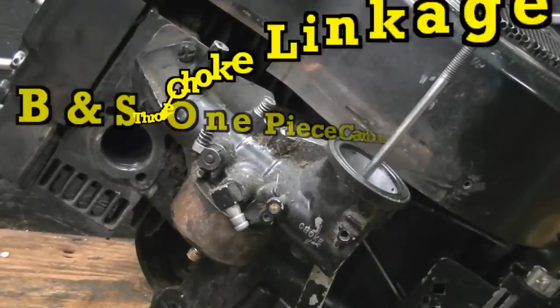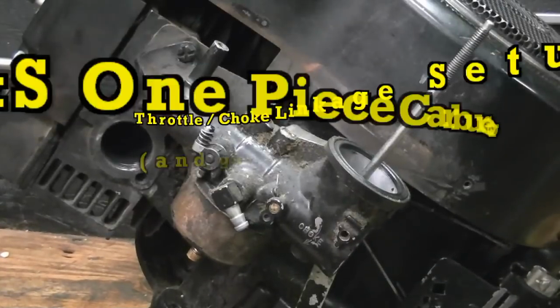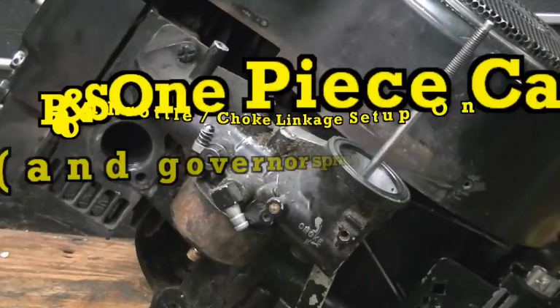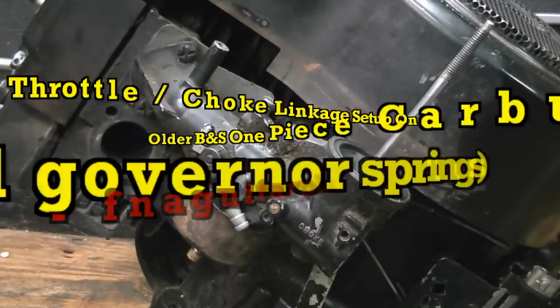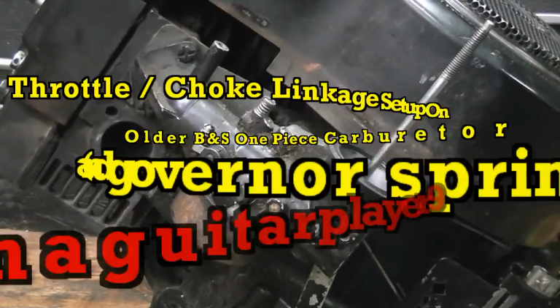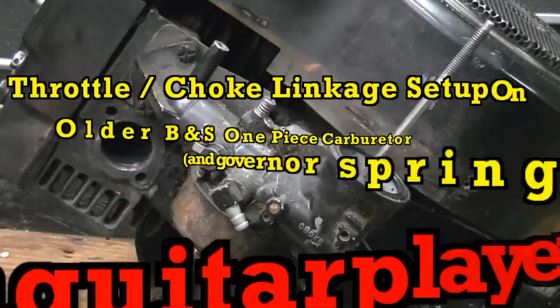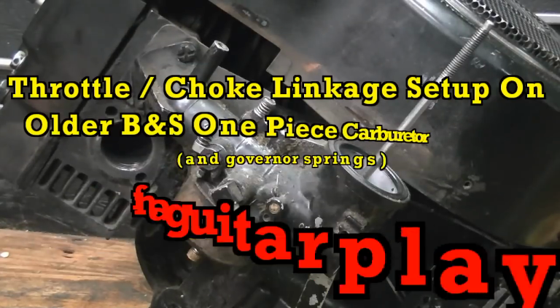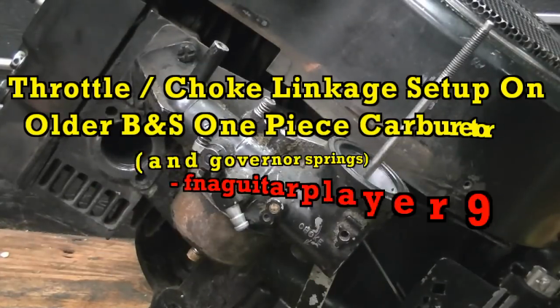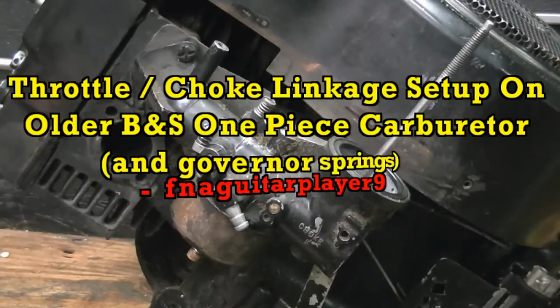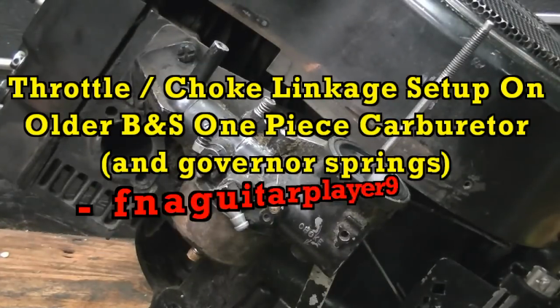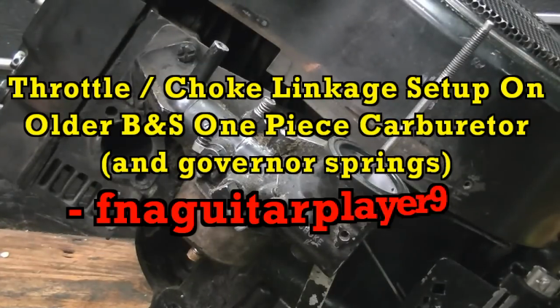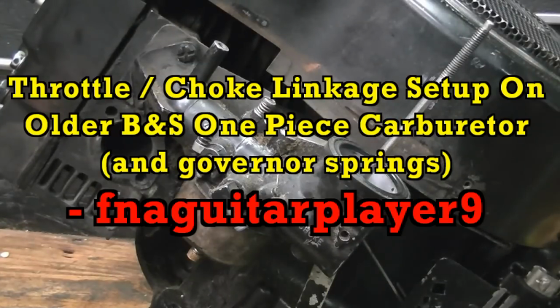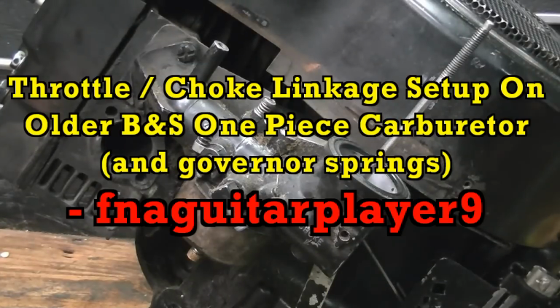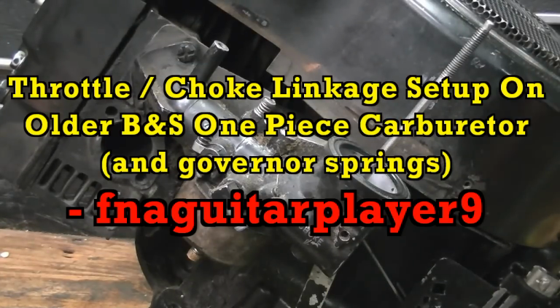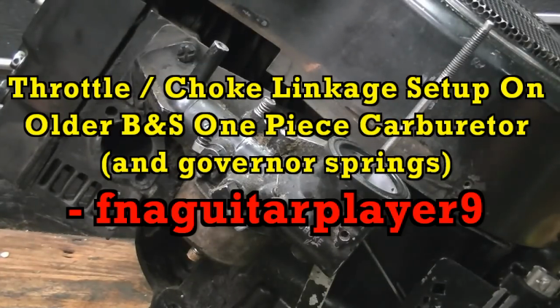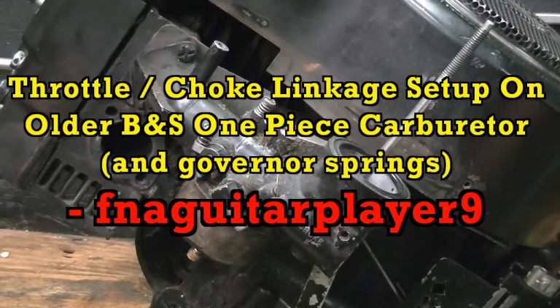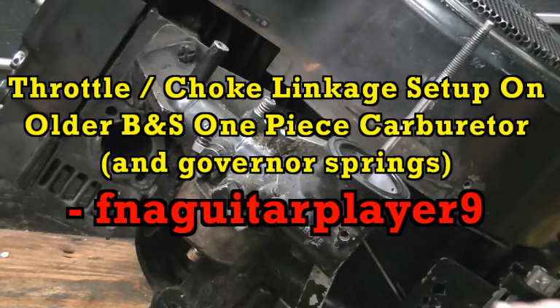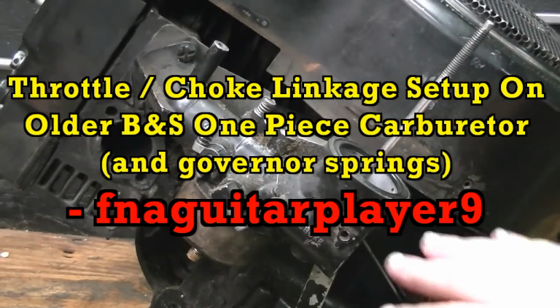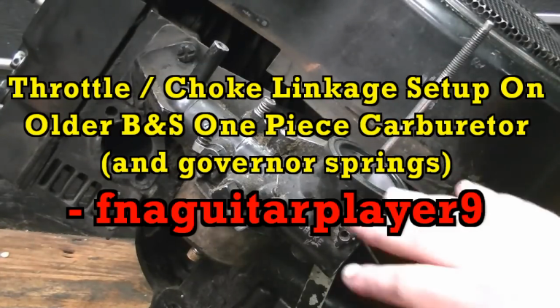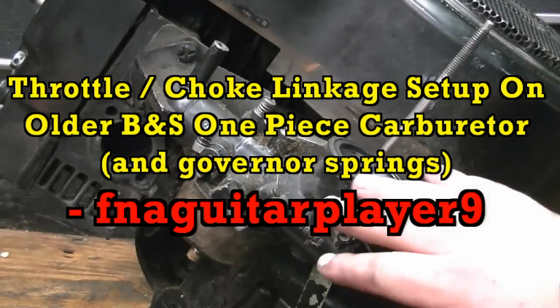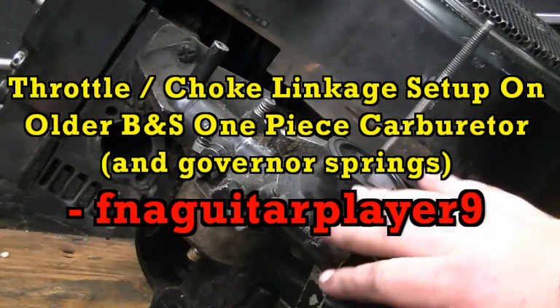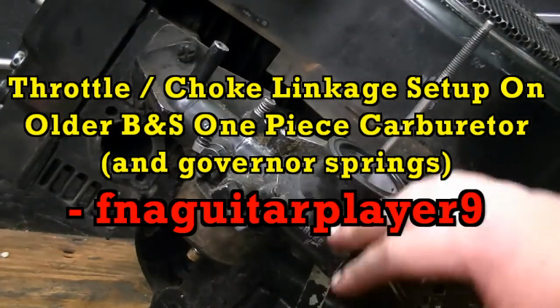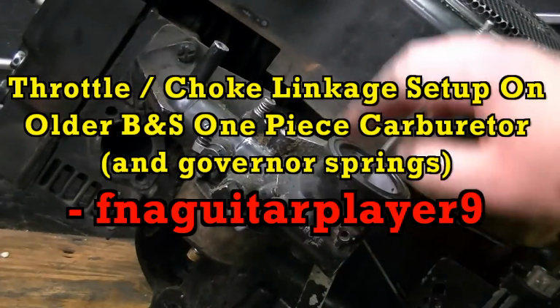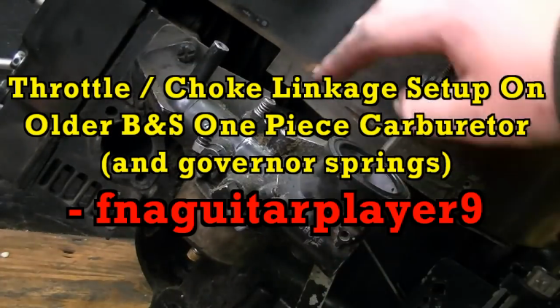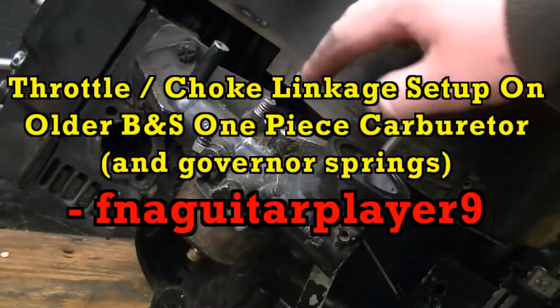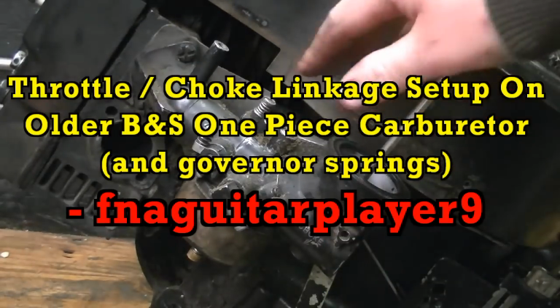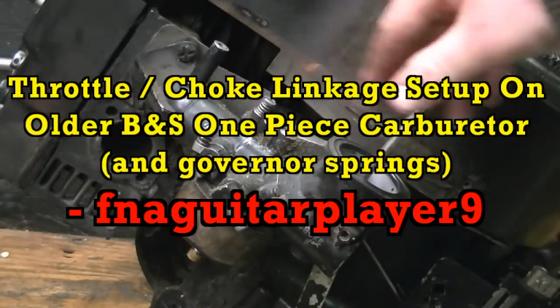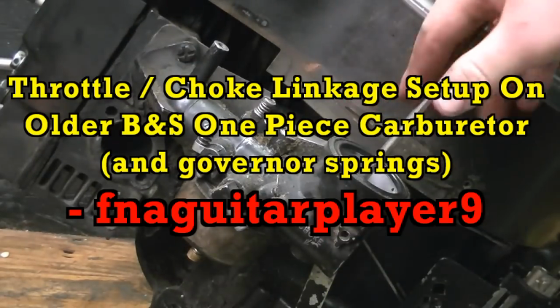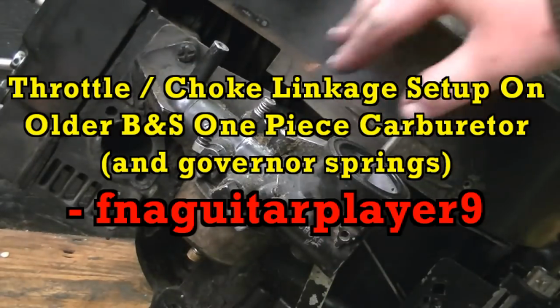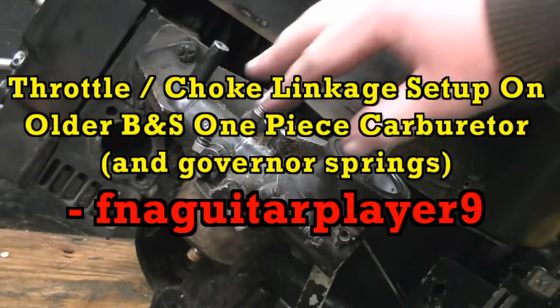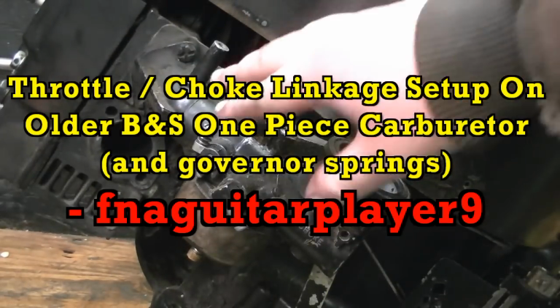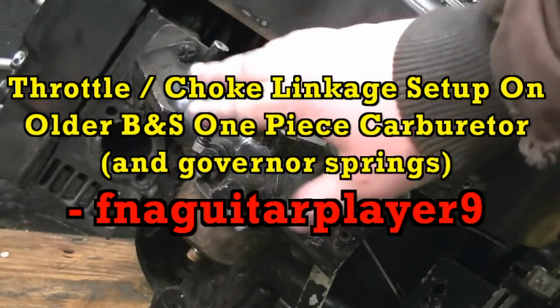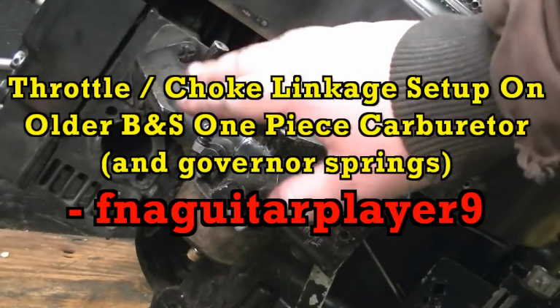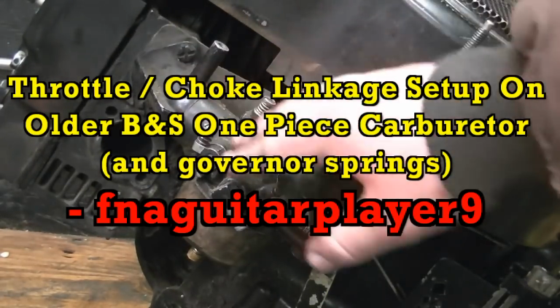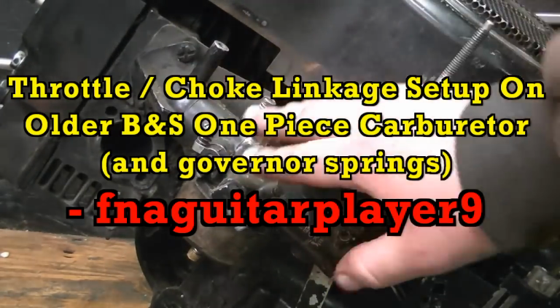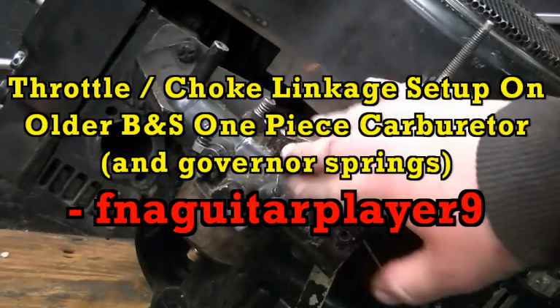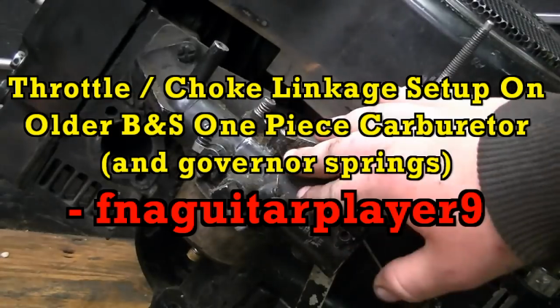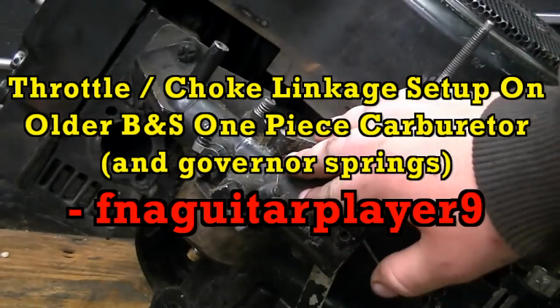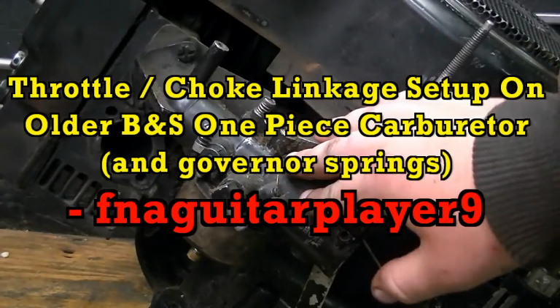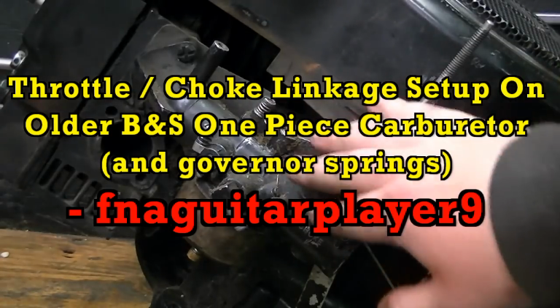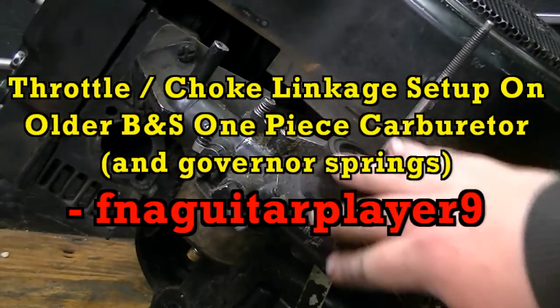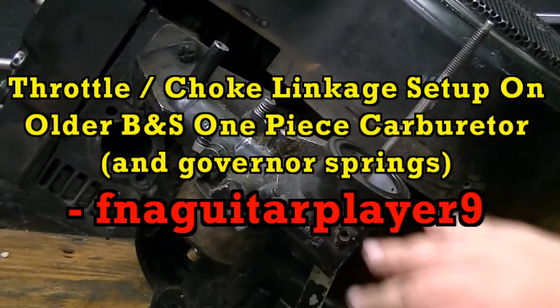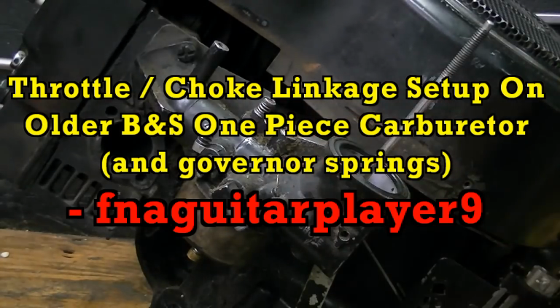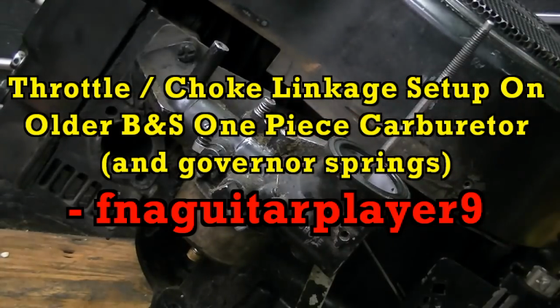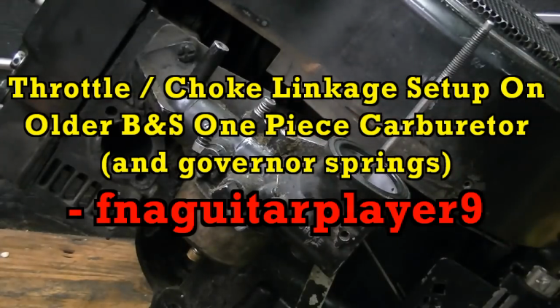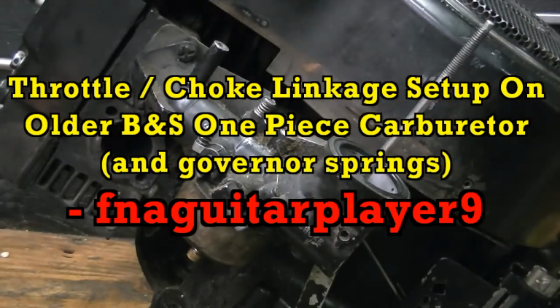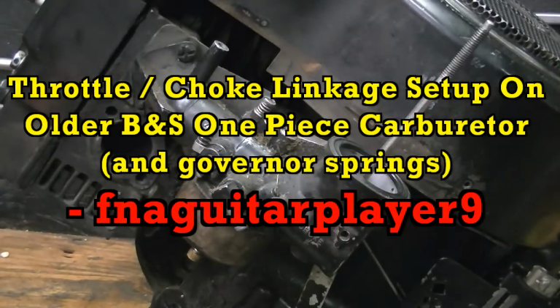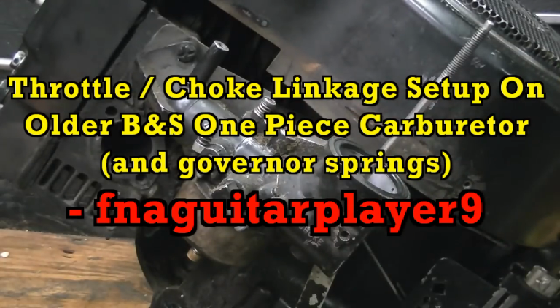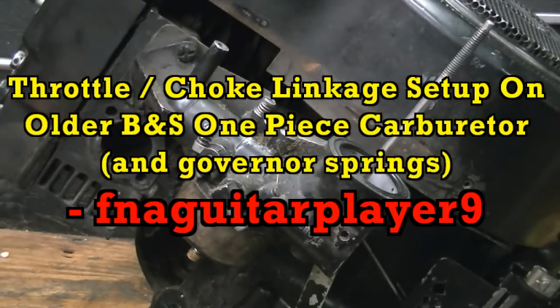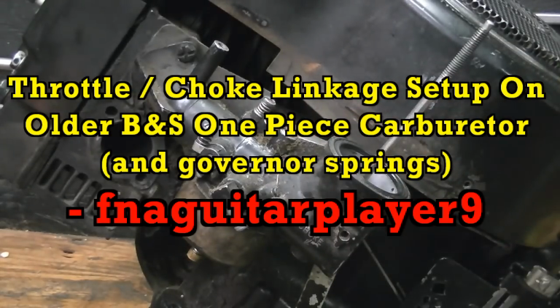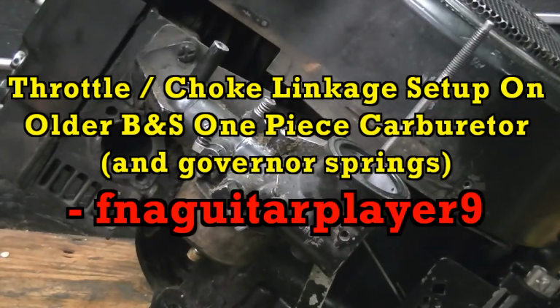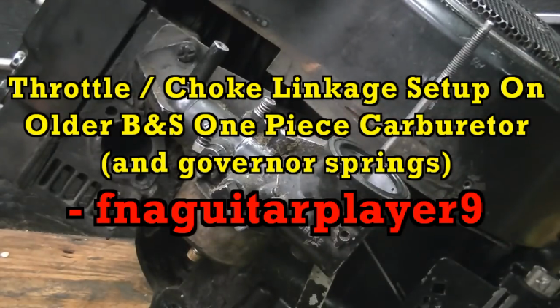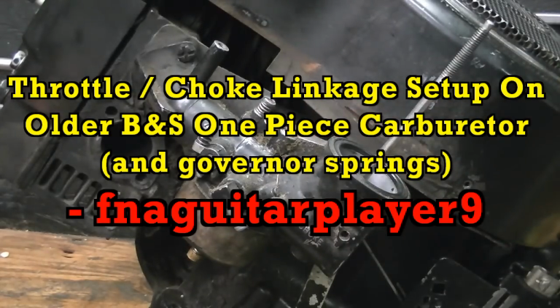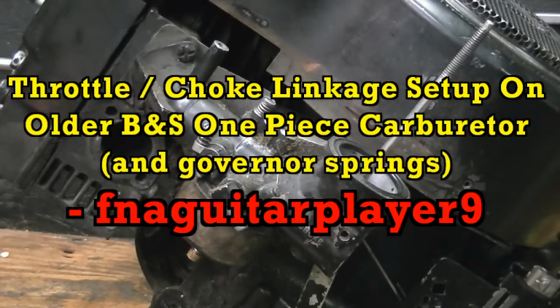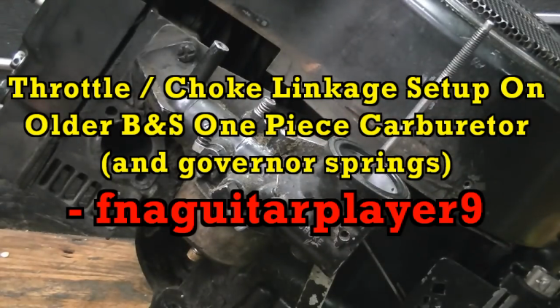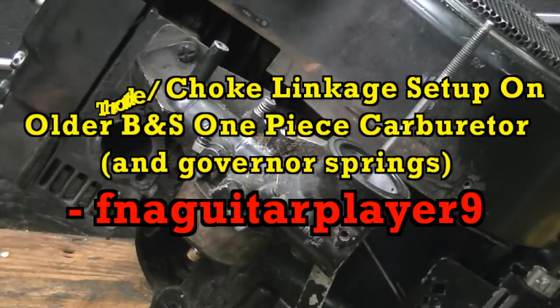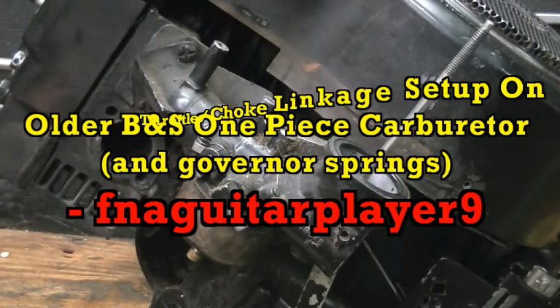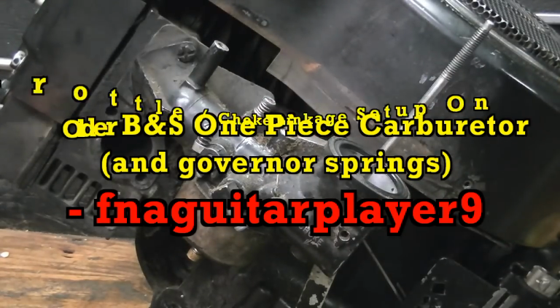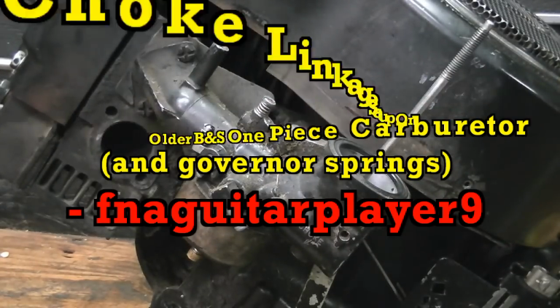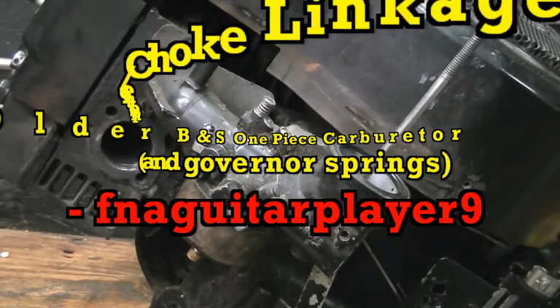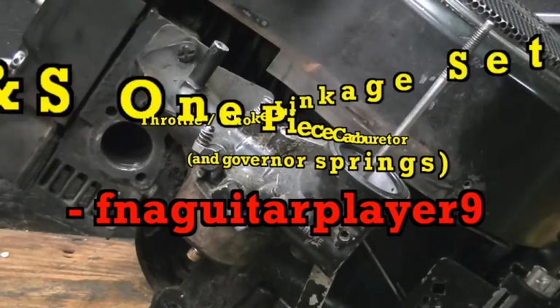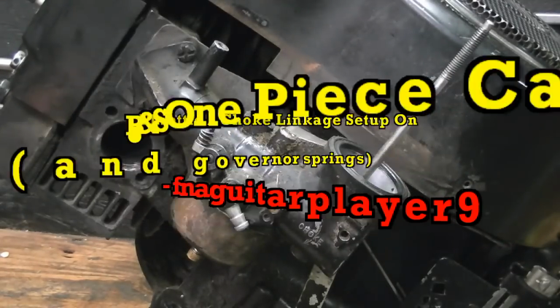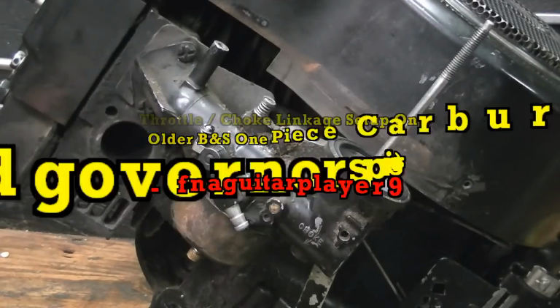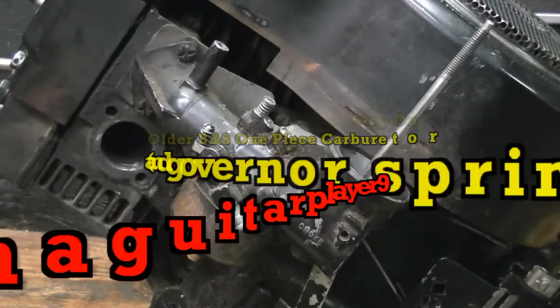Today's video is about how the linkages are set up on your older style one-piece Flowjet carburetors on Briggs and Stratton engines.